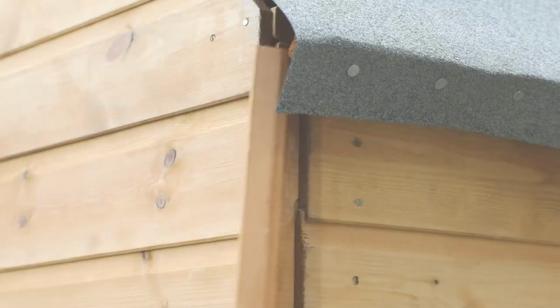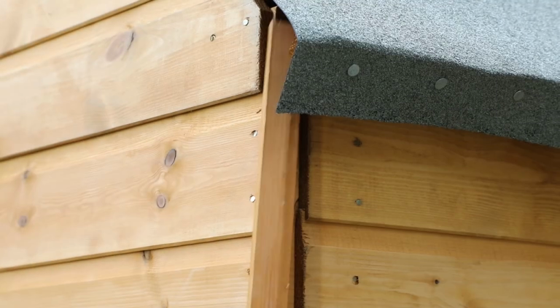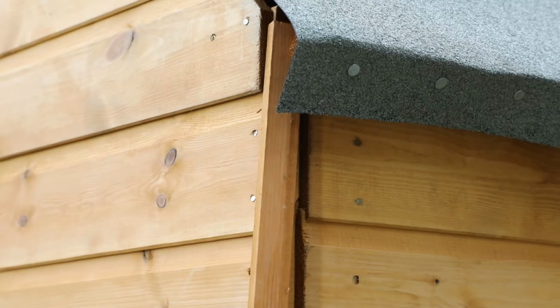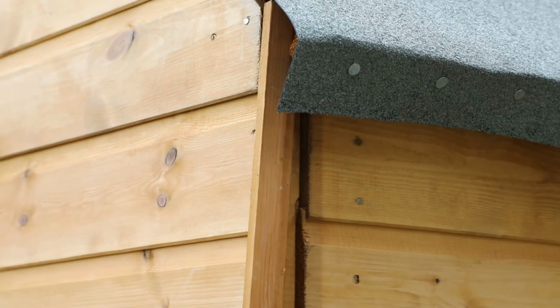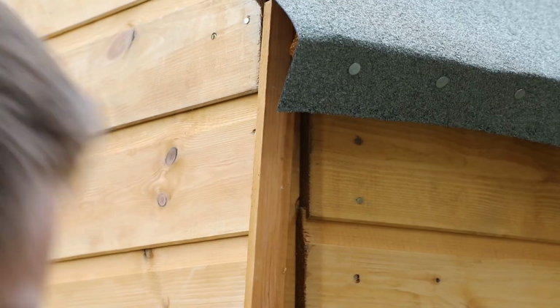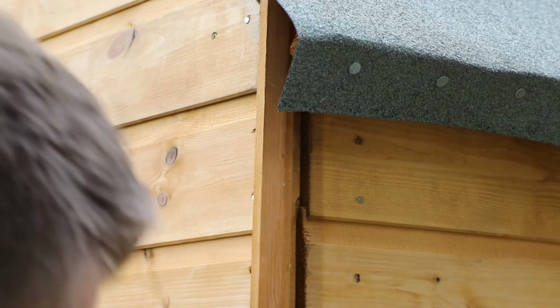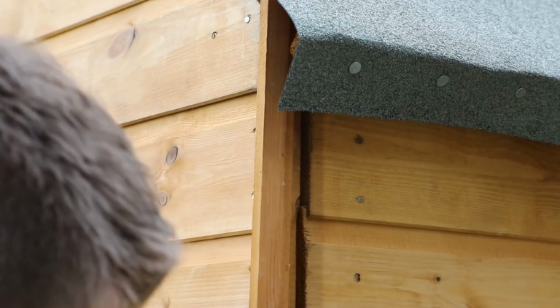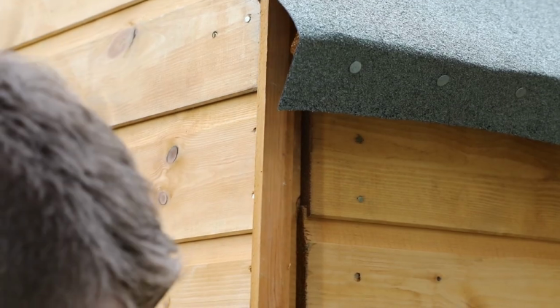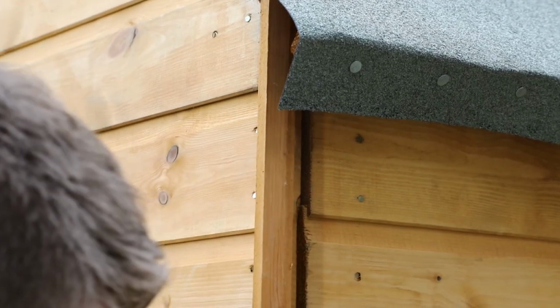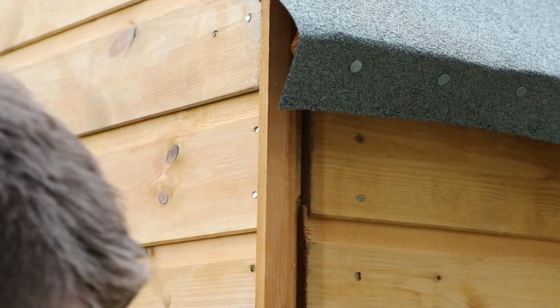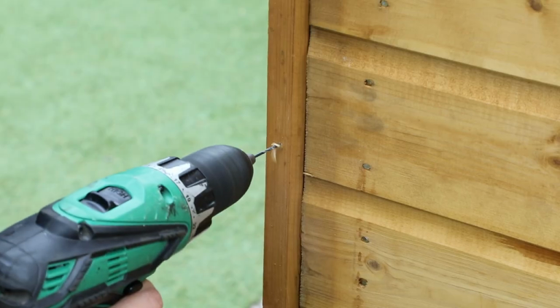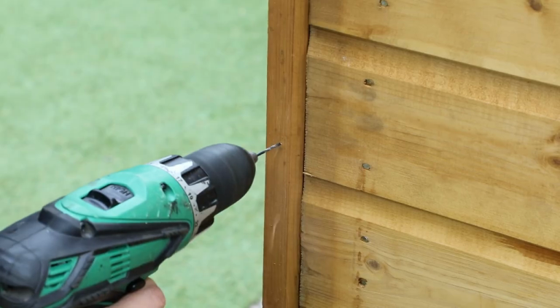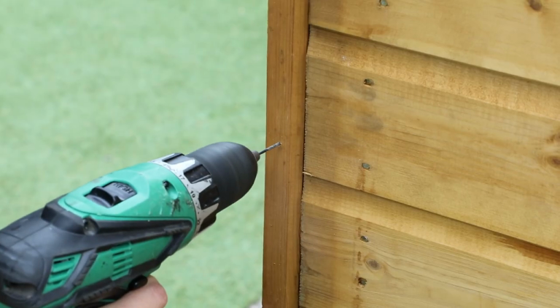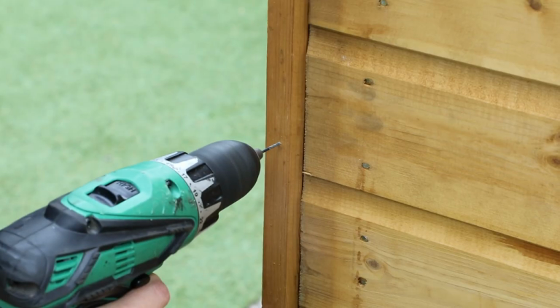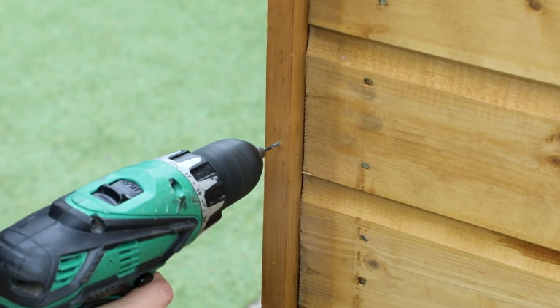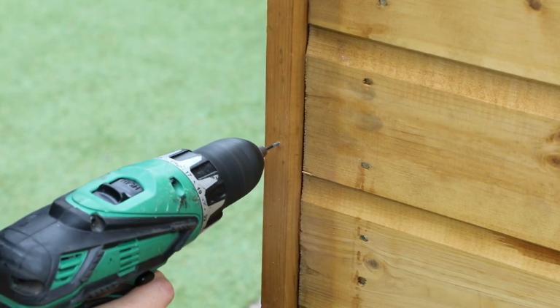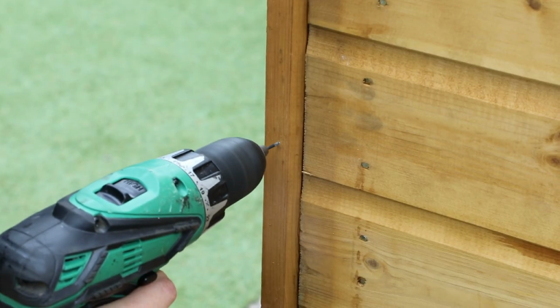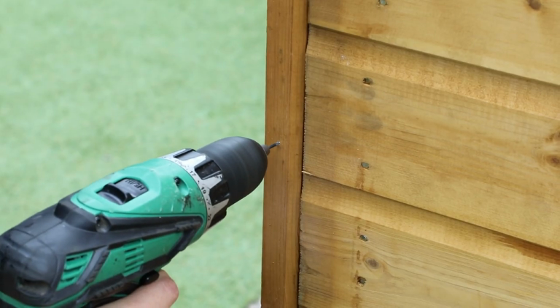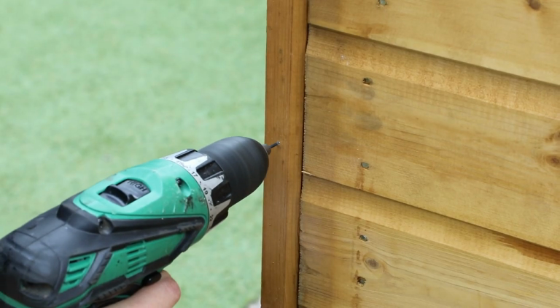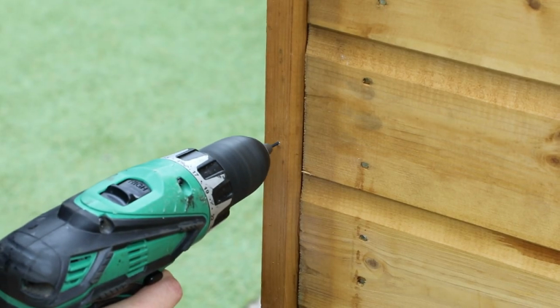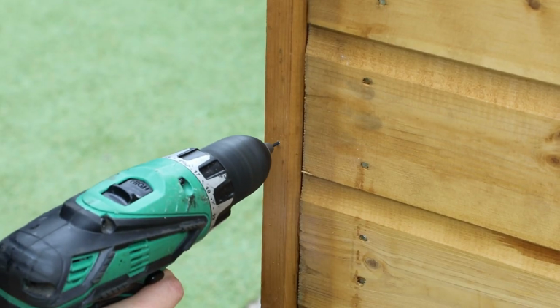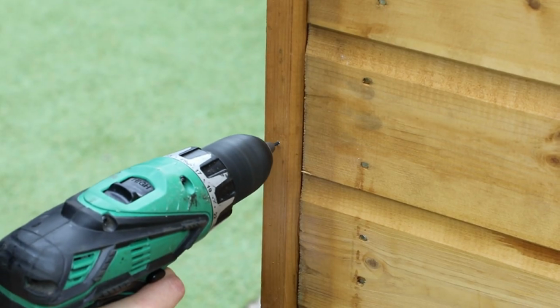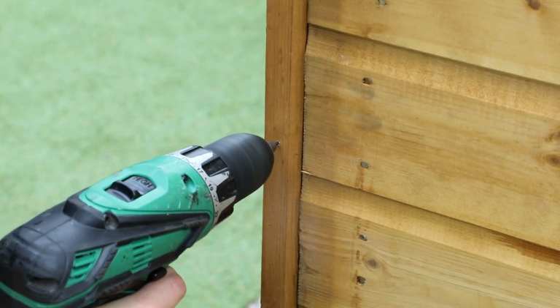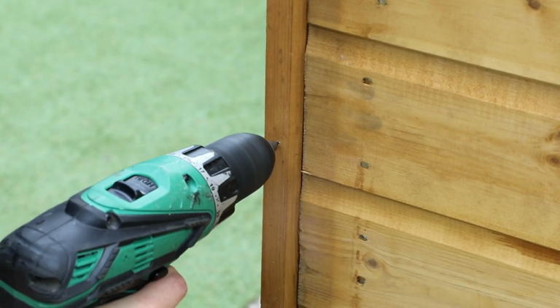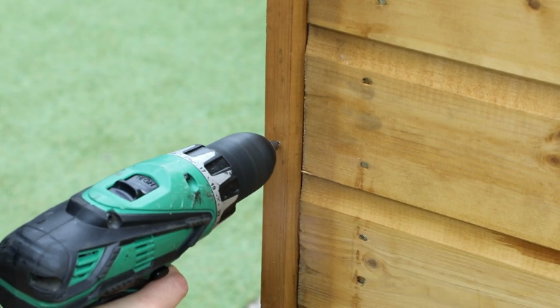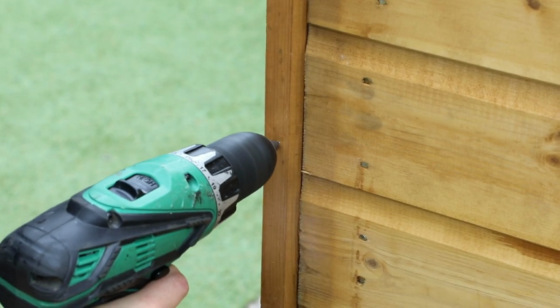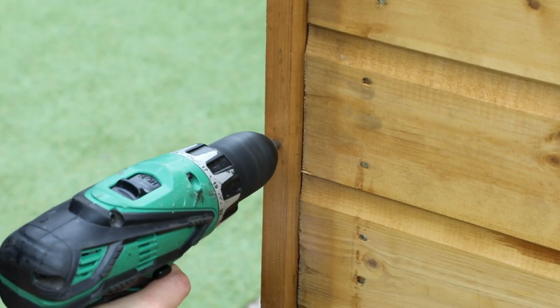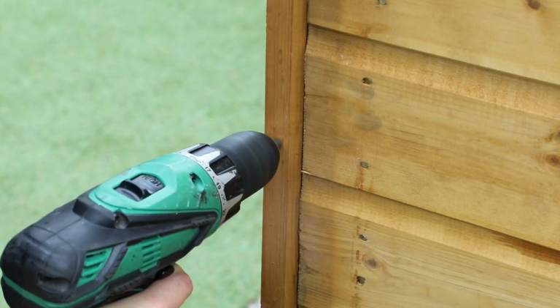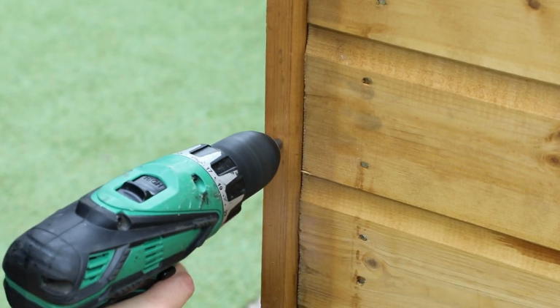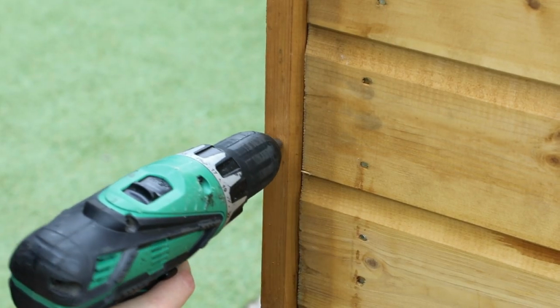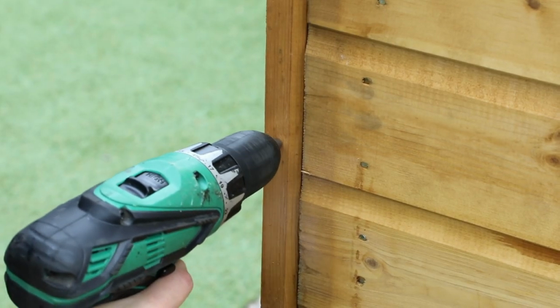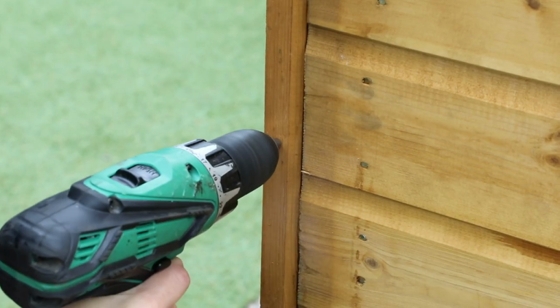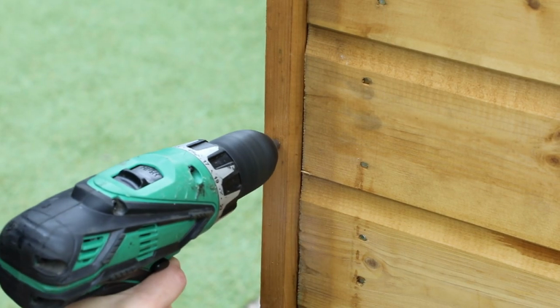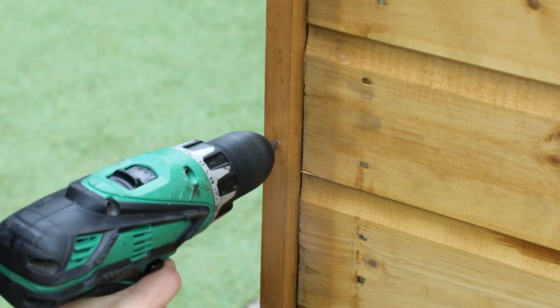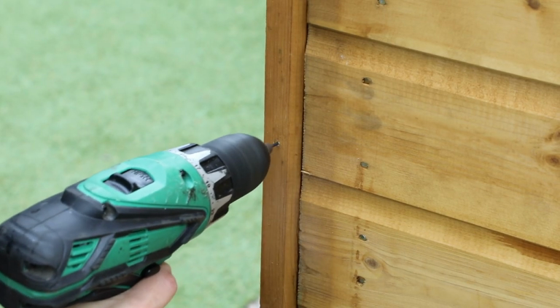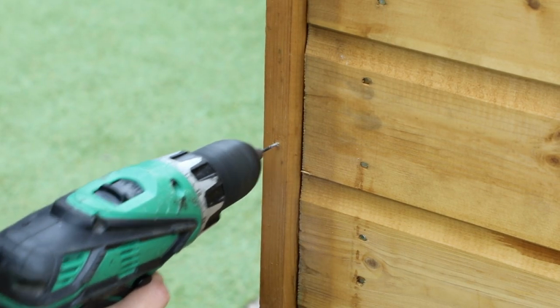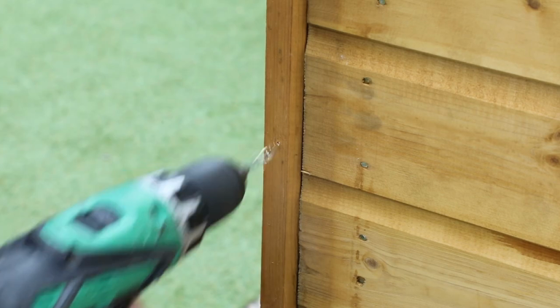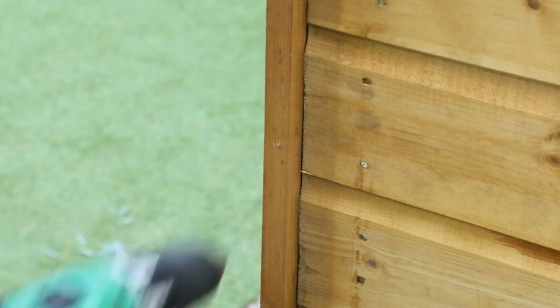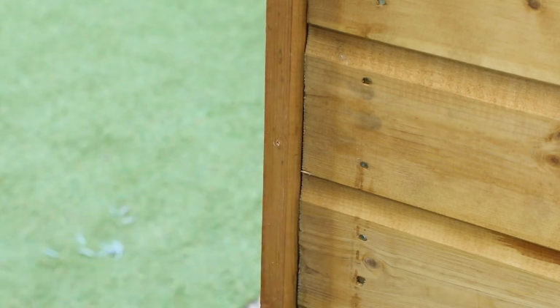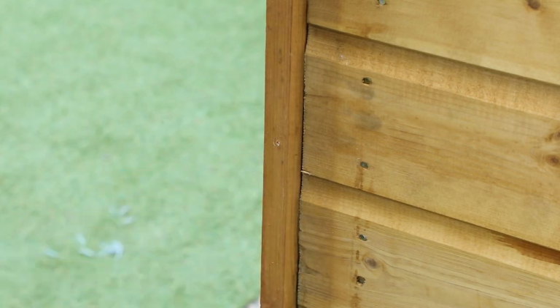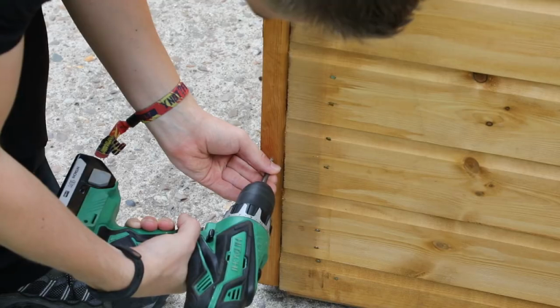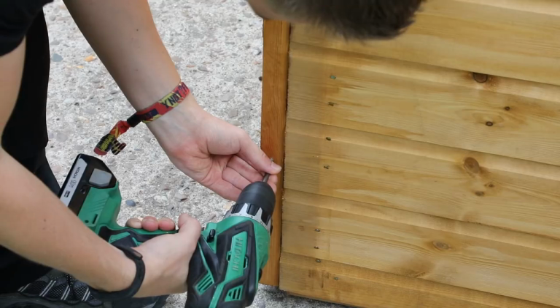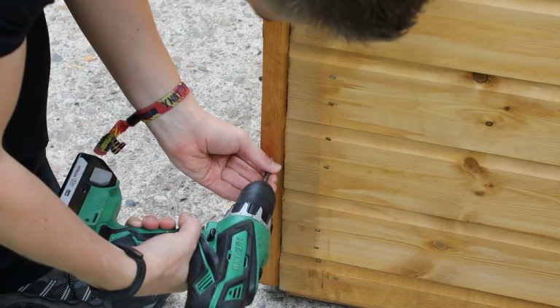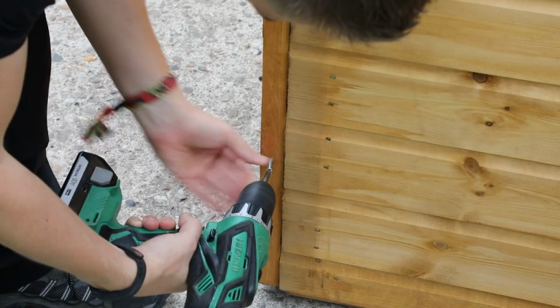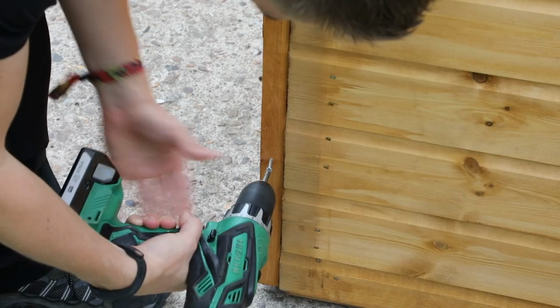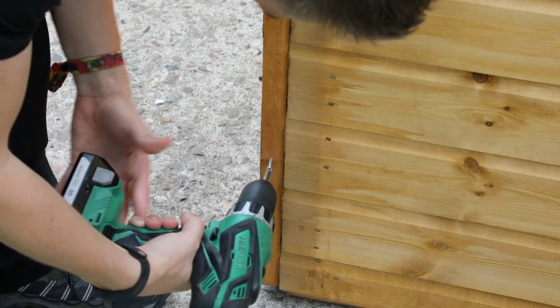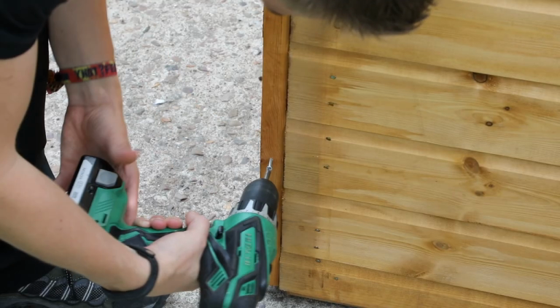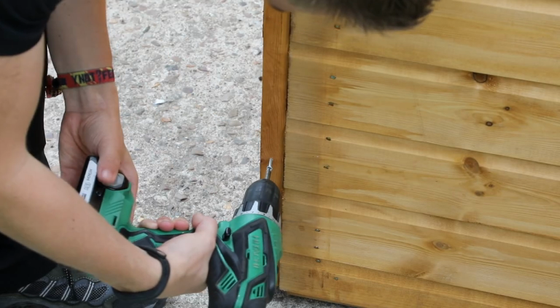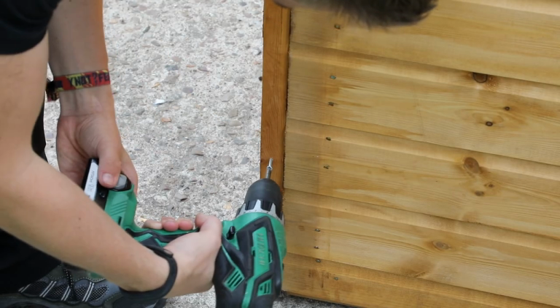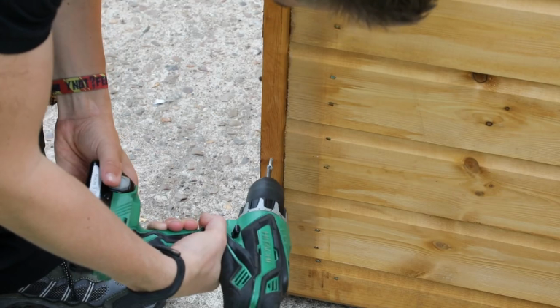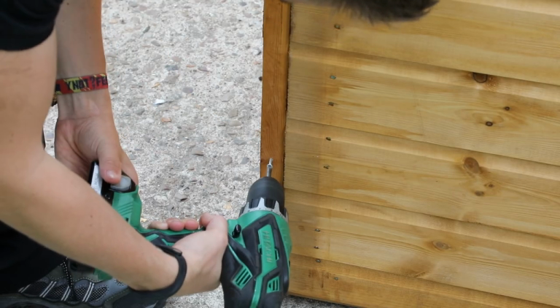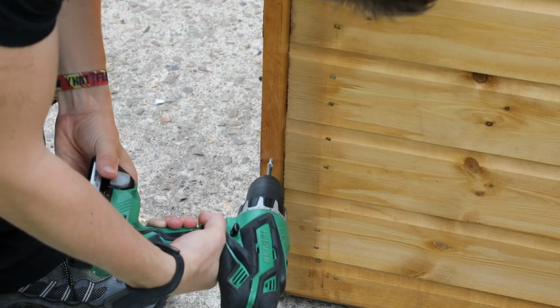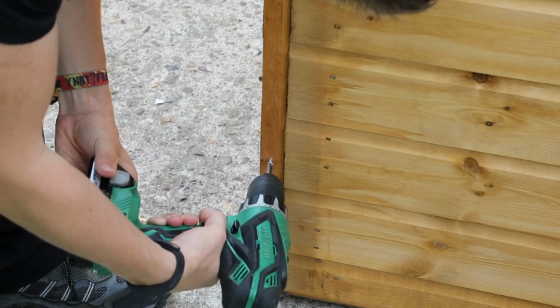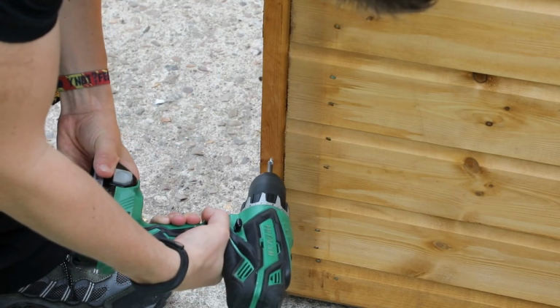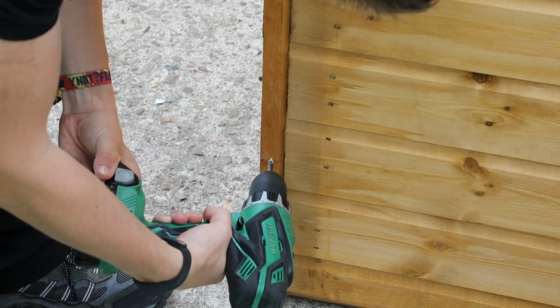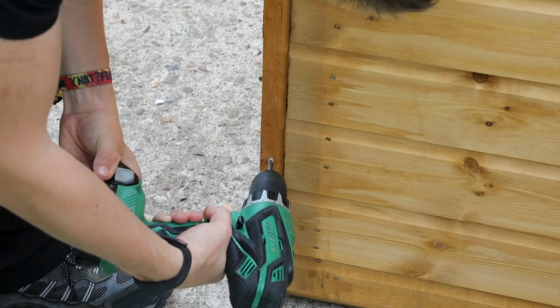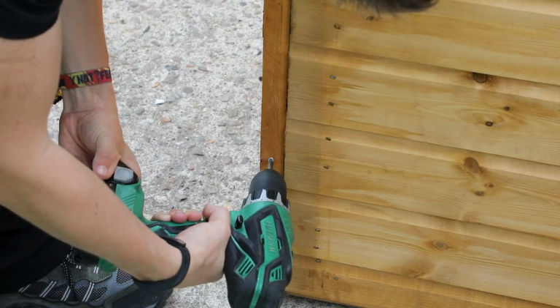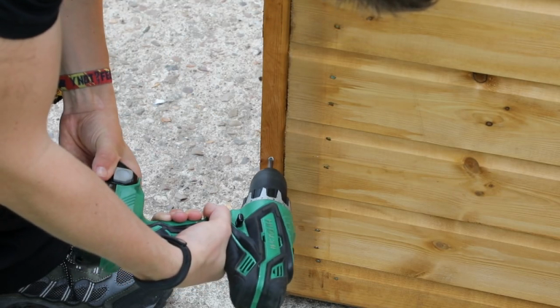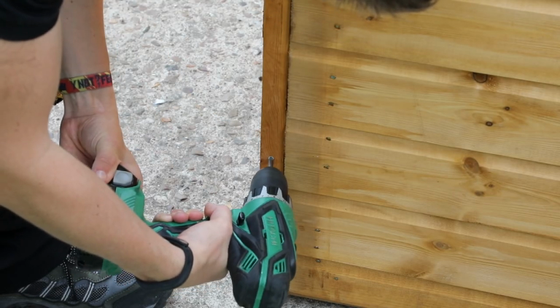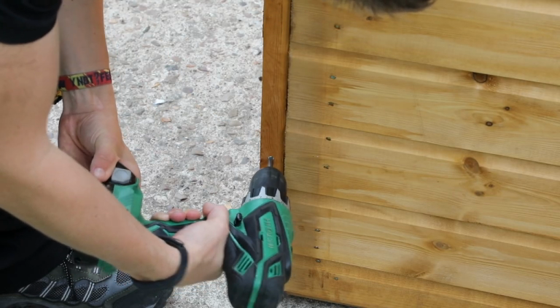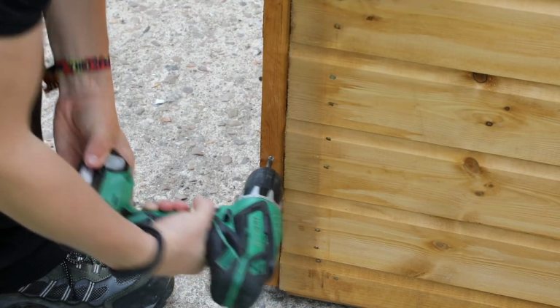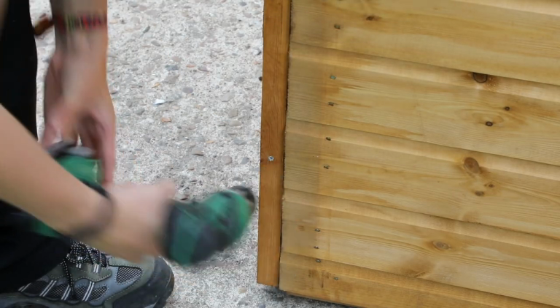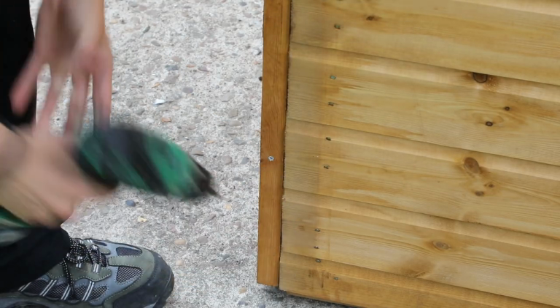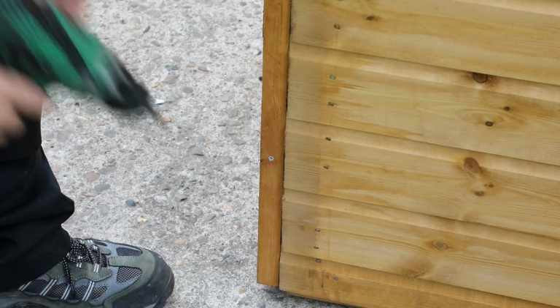The cover trims need to be placed over the framing at each panel corner. These need to be pre-drilled at the top, middle and bottom, before being affixed with 30 millimeter screws.